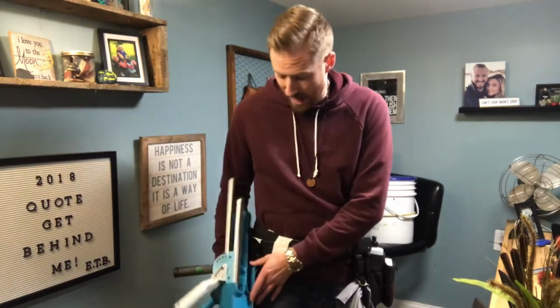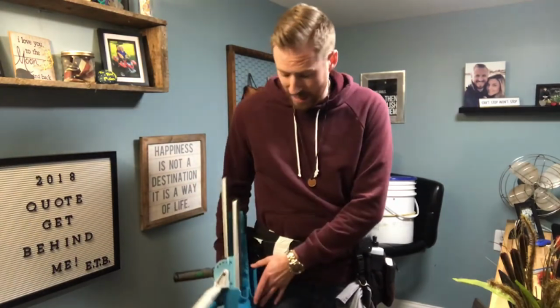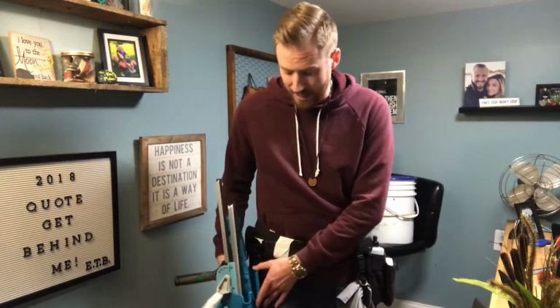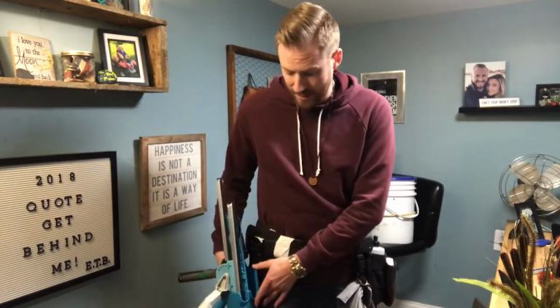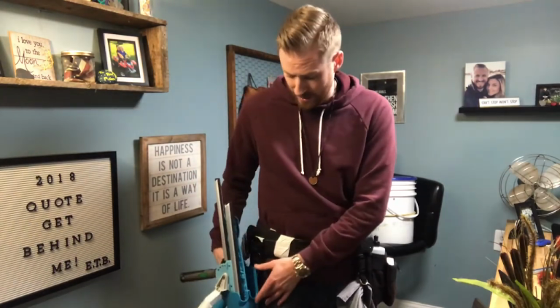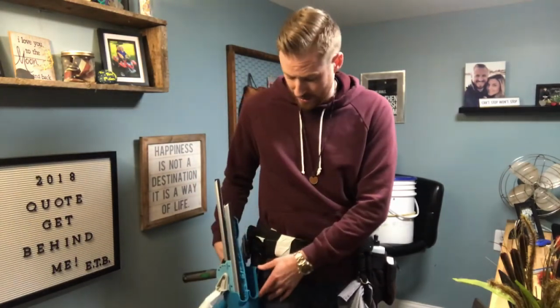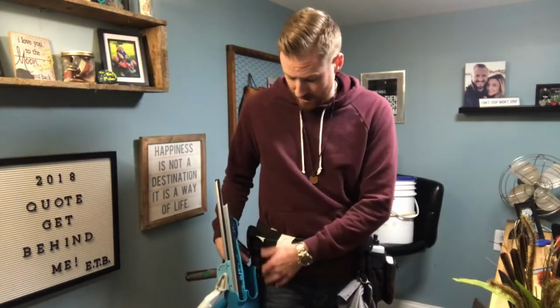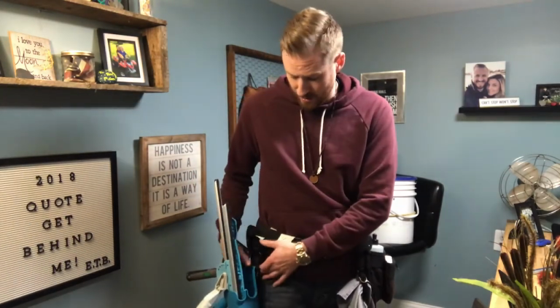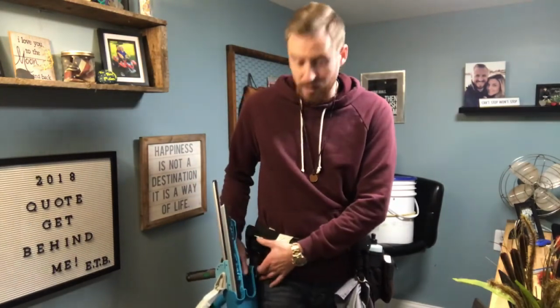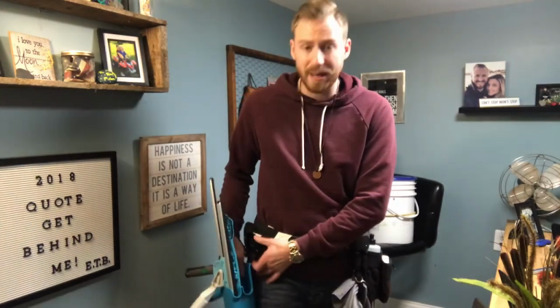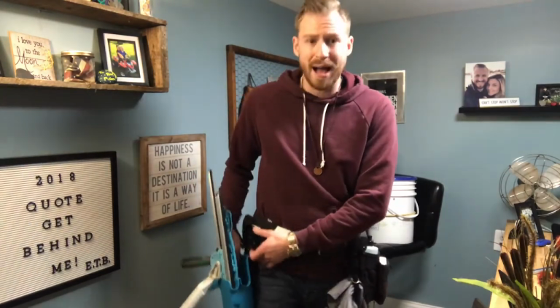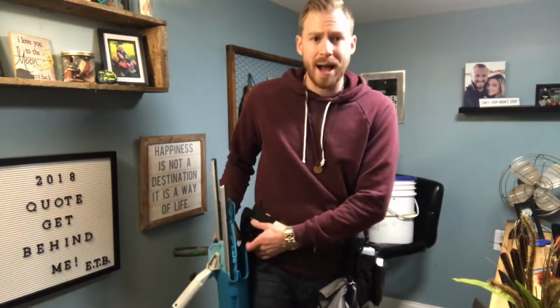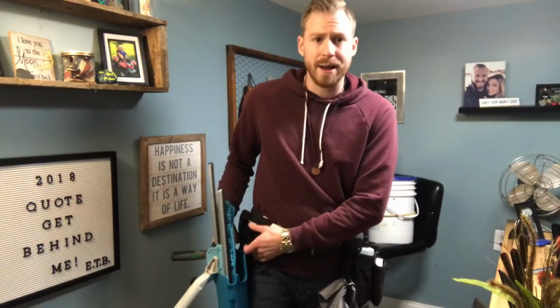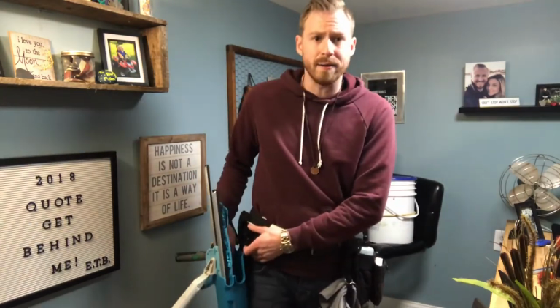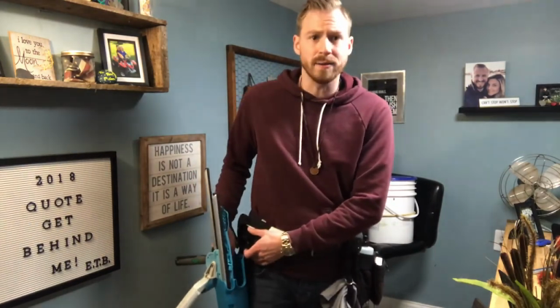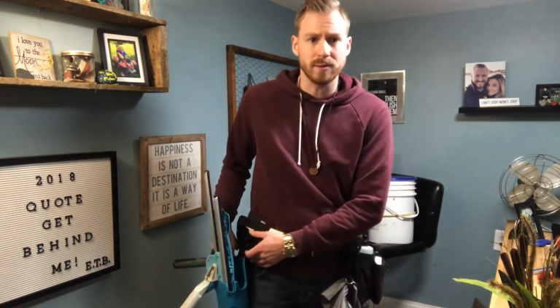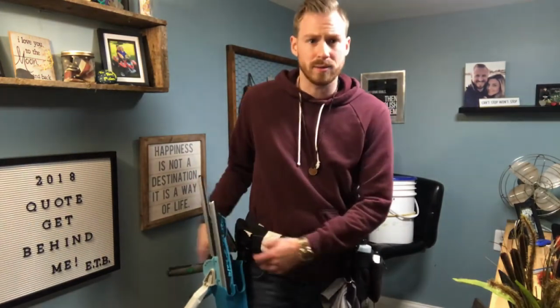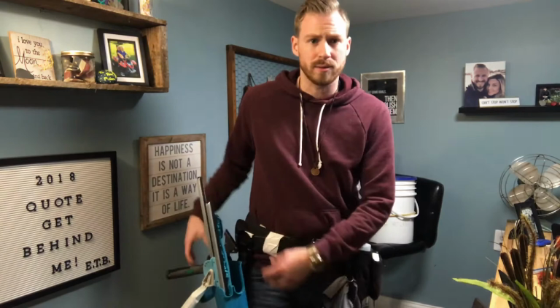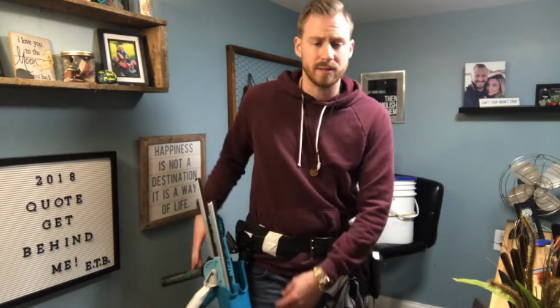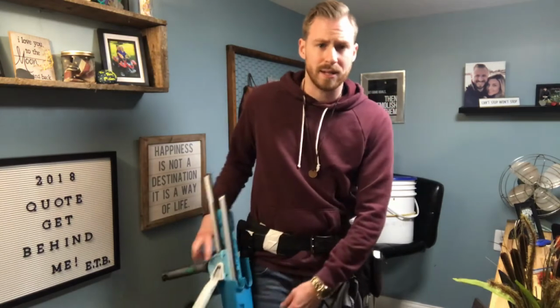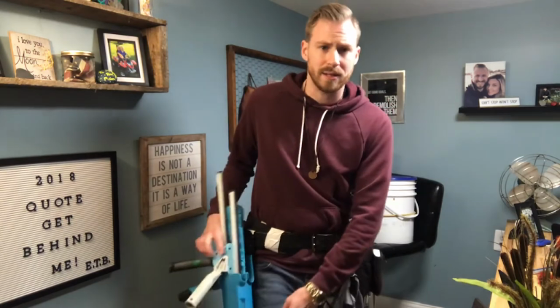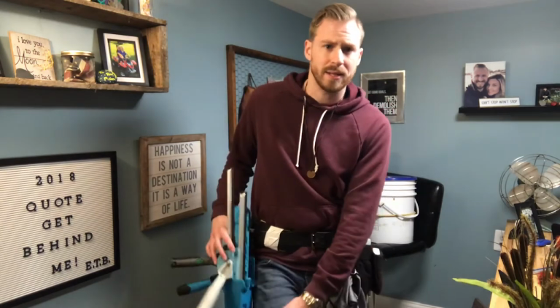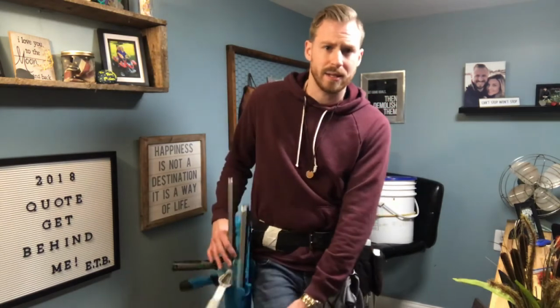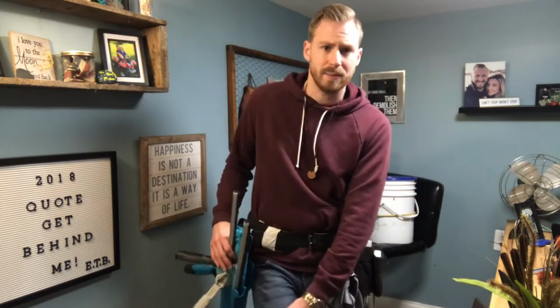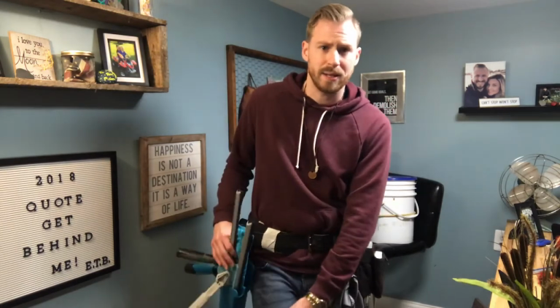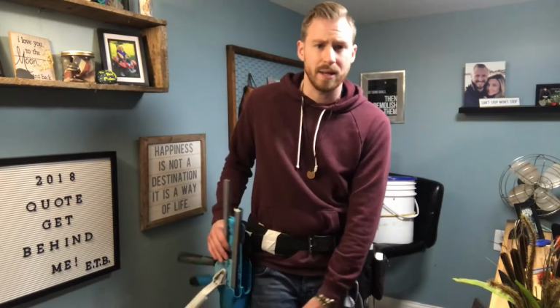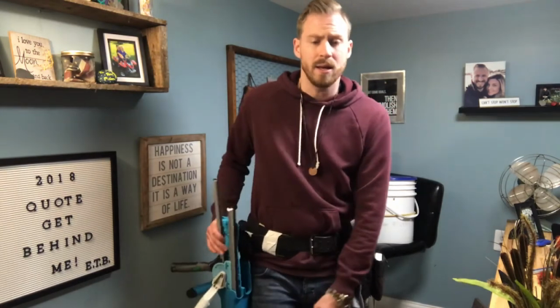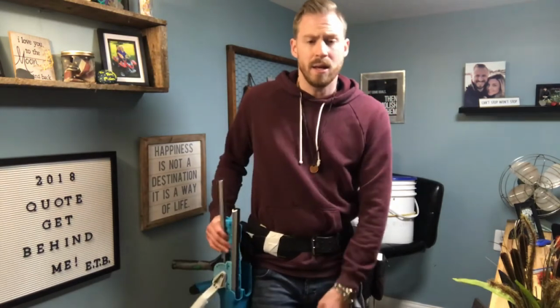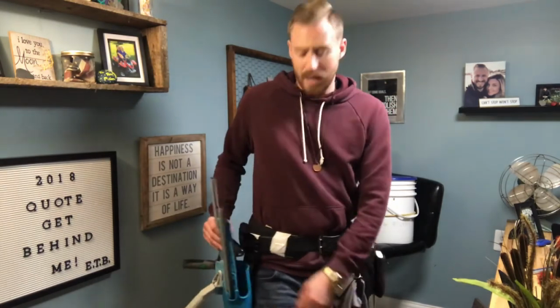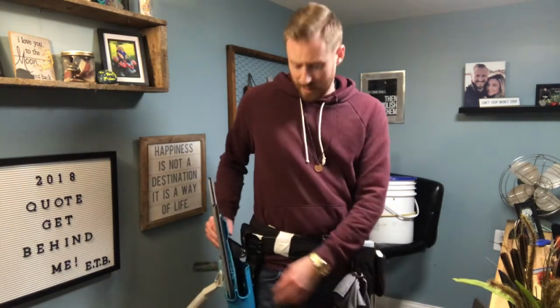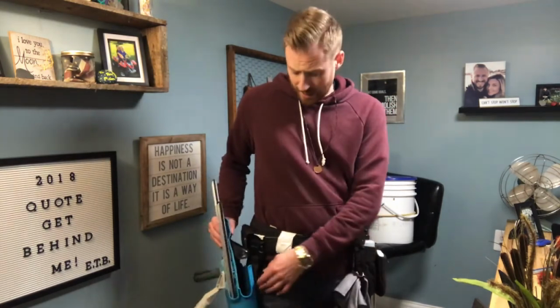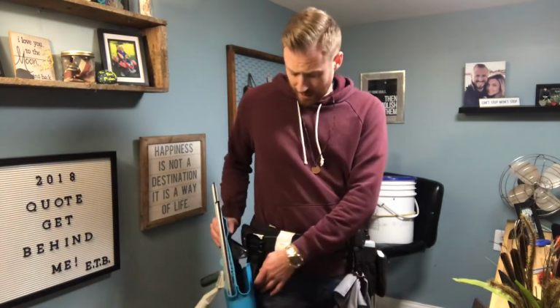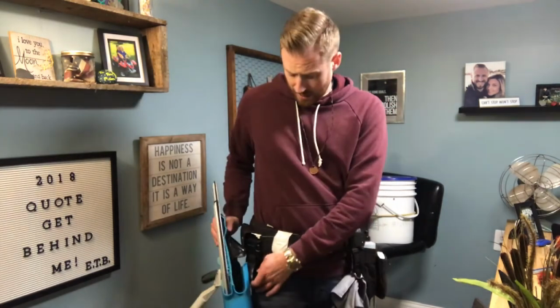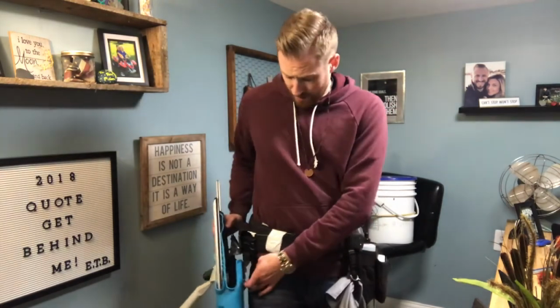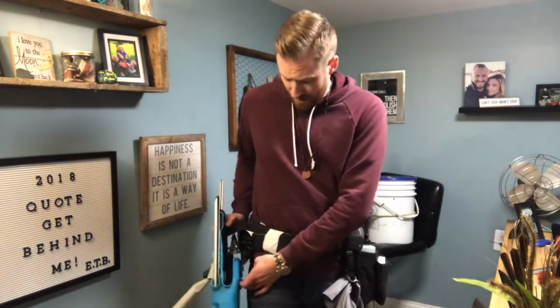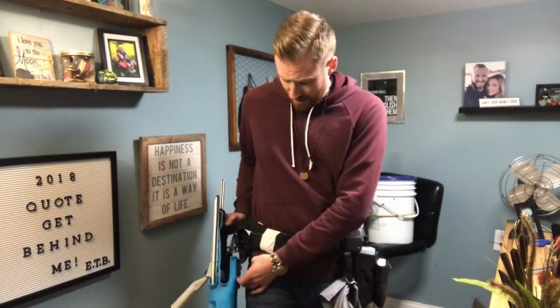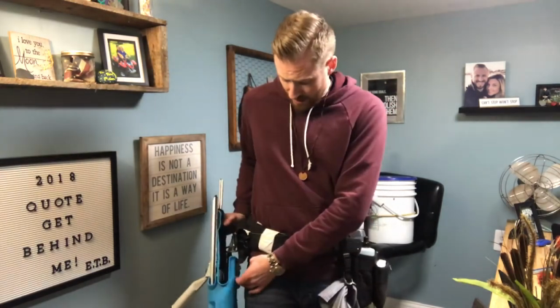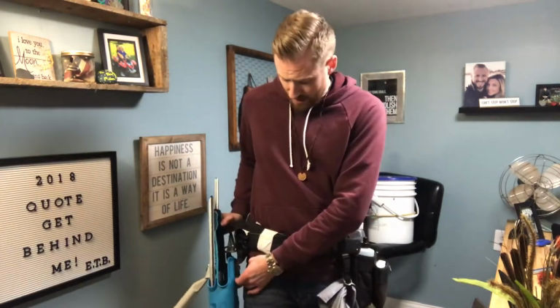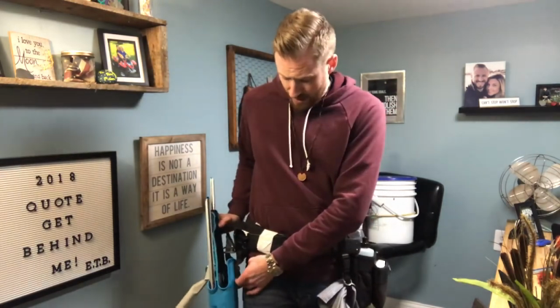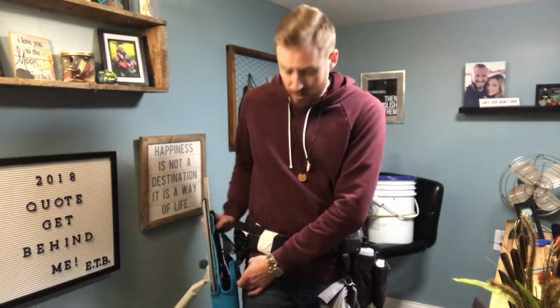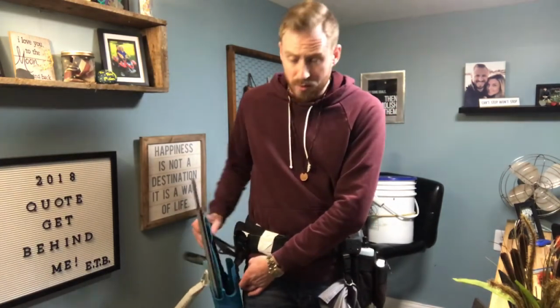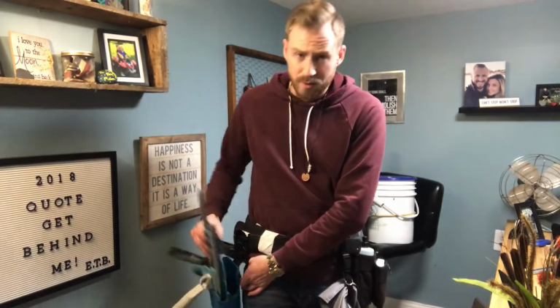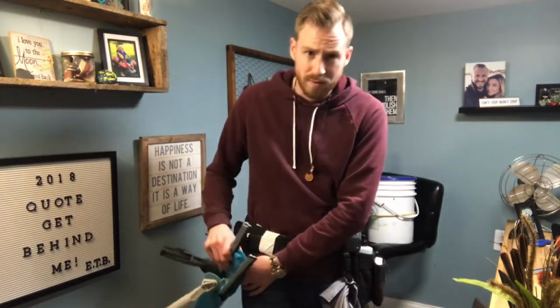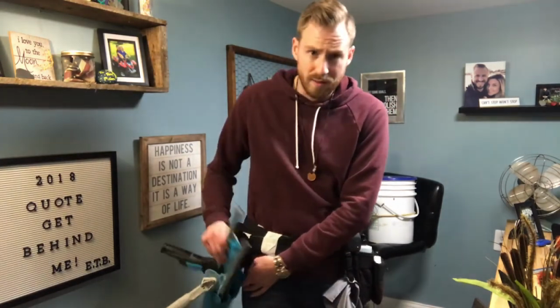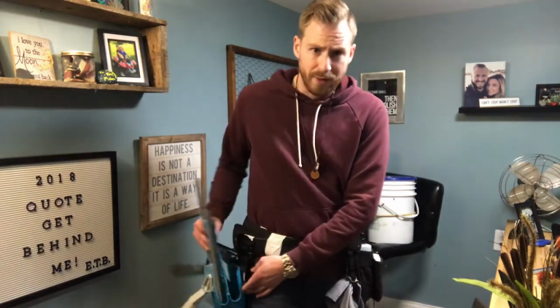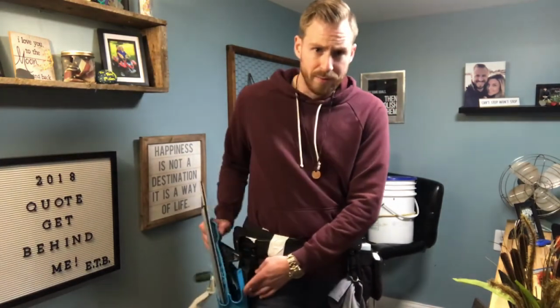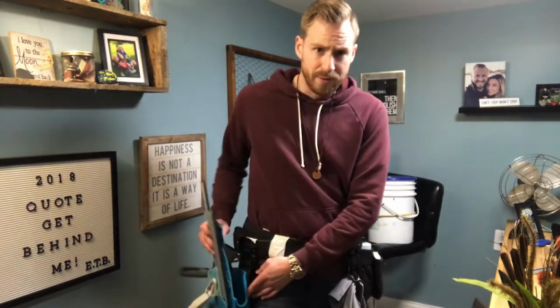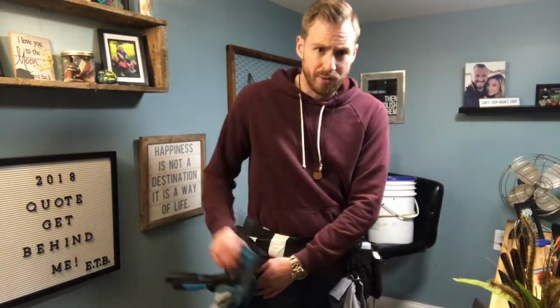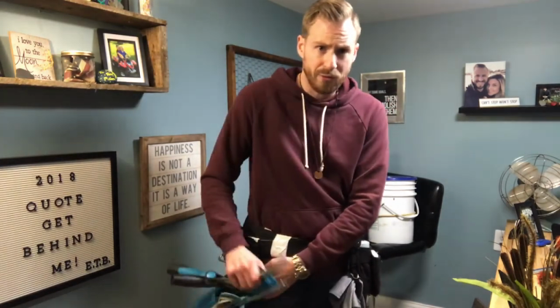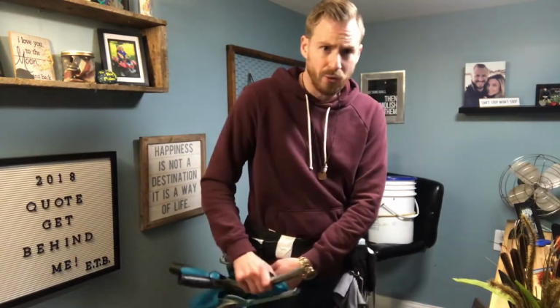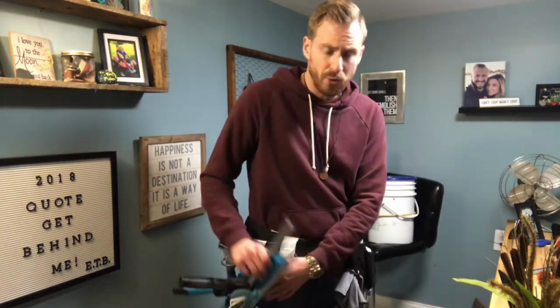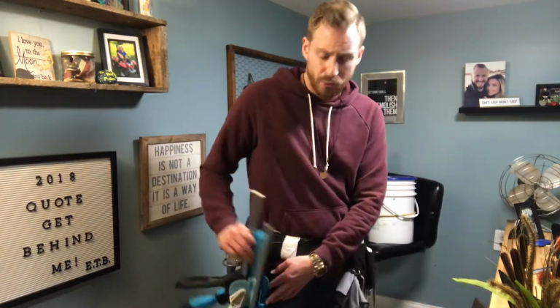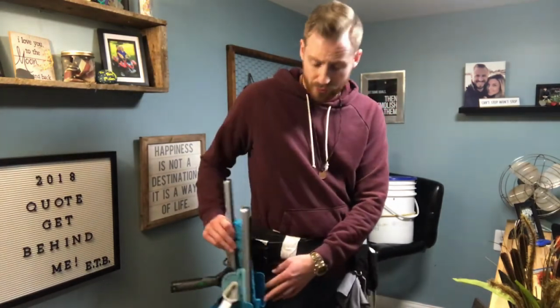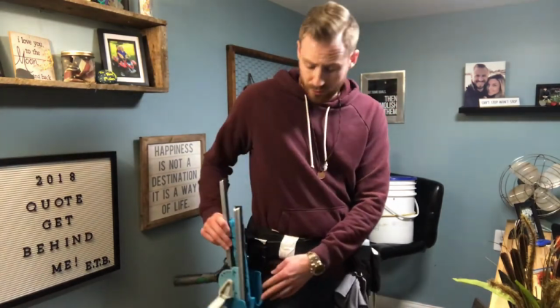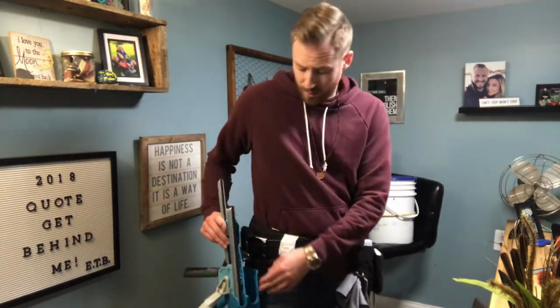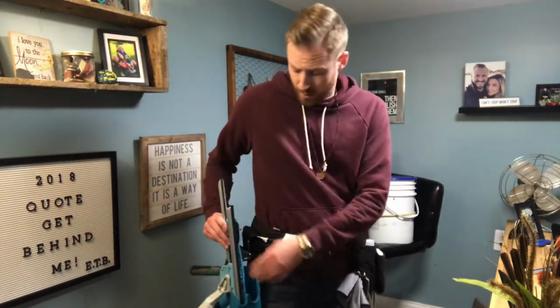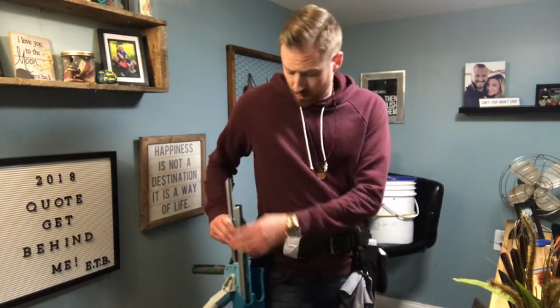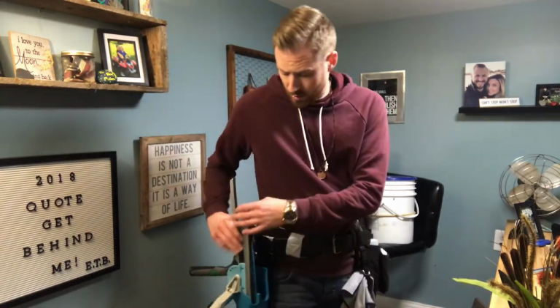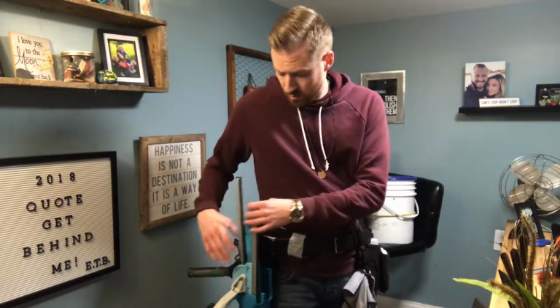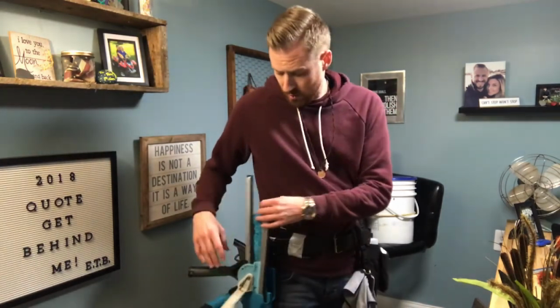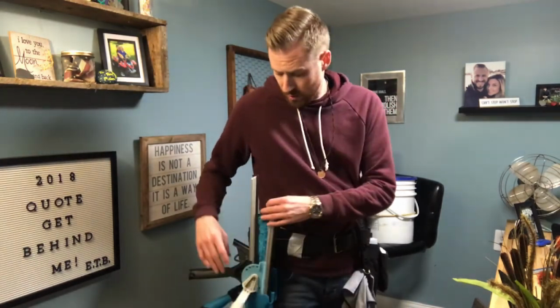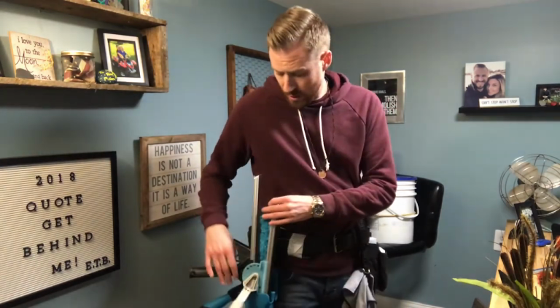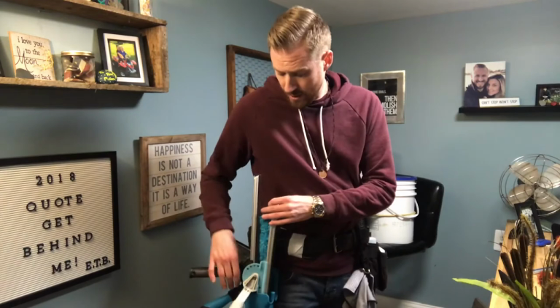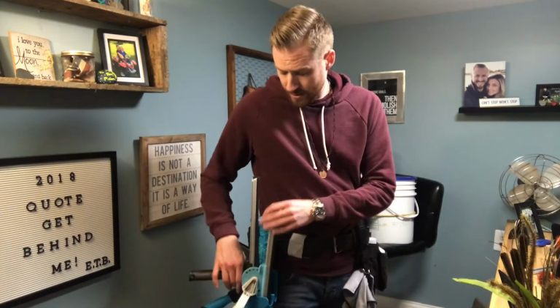I like it — it sits a little bit higher so it's not clinking on my knee. I like it on the back hand side too; it's not going to fold over, which is really nice.